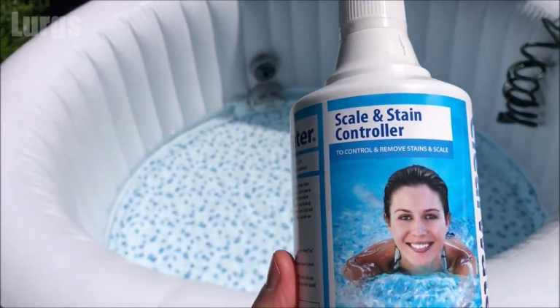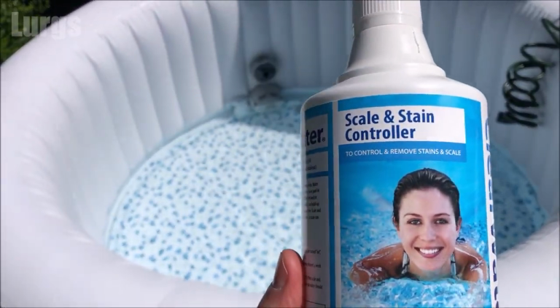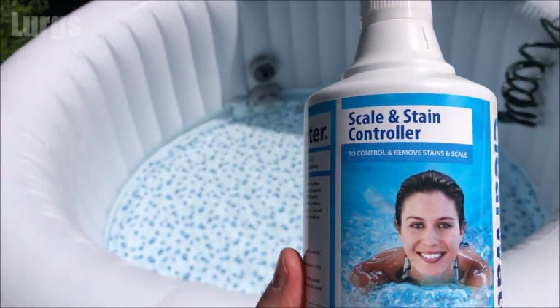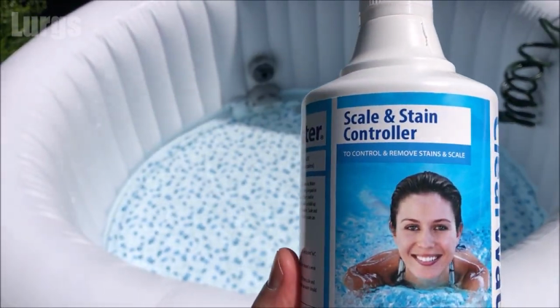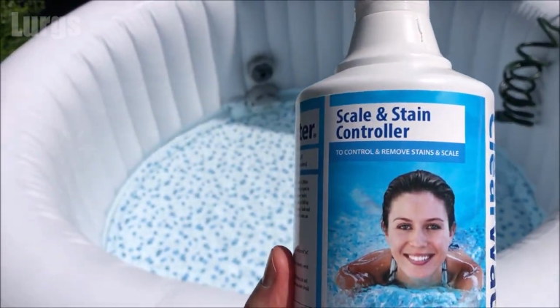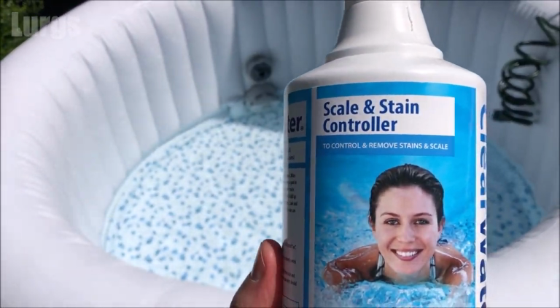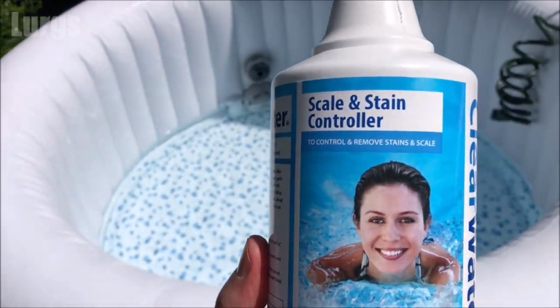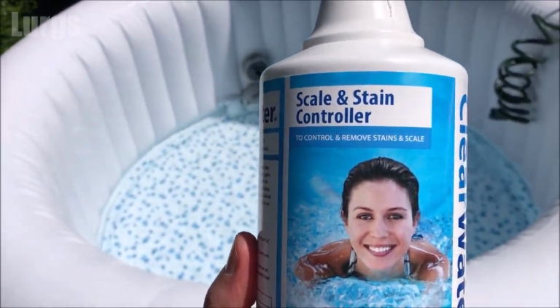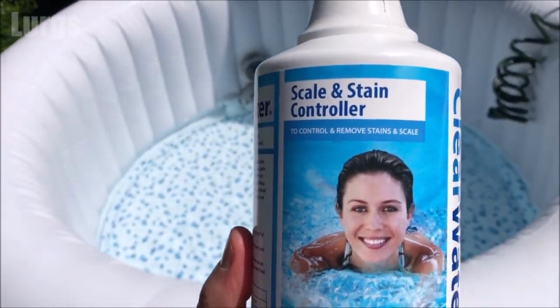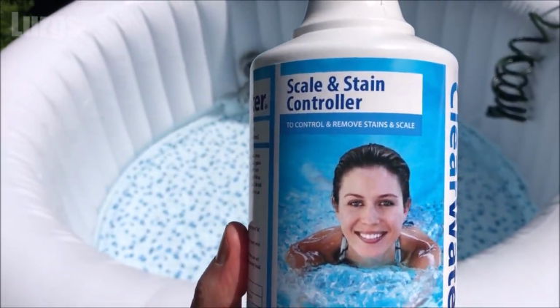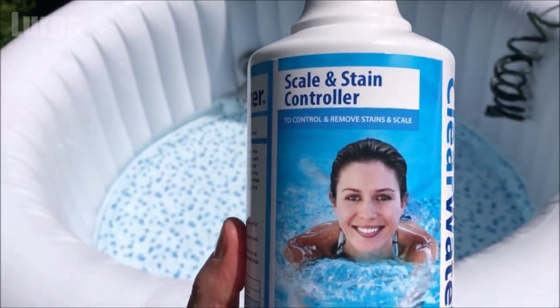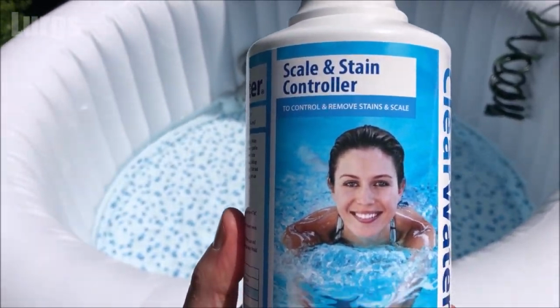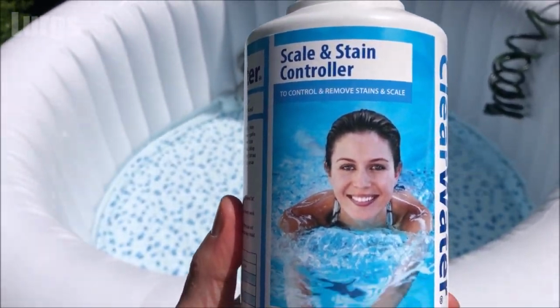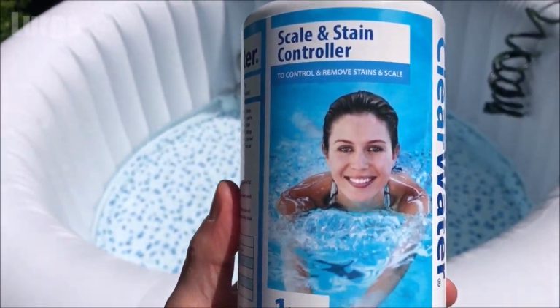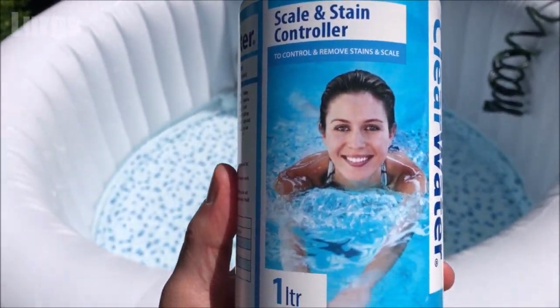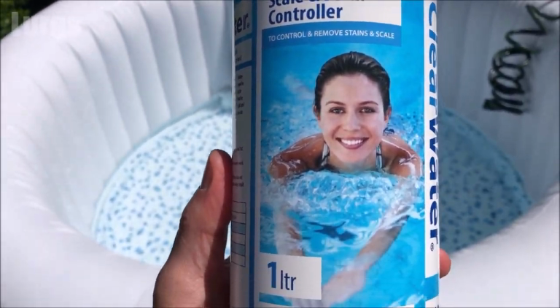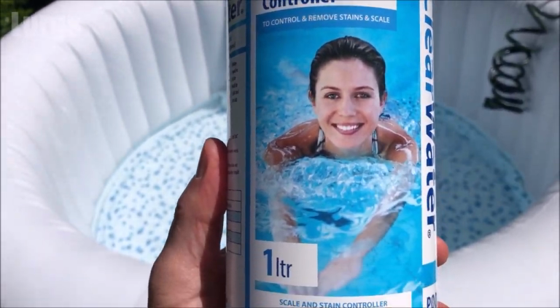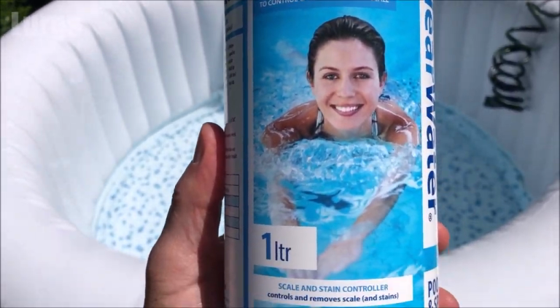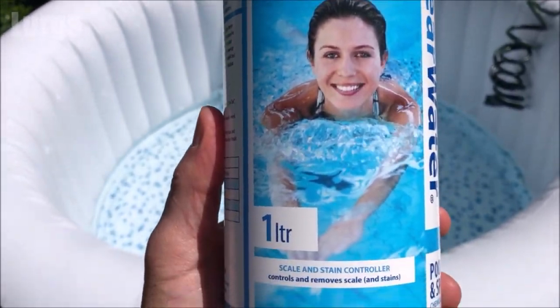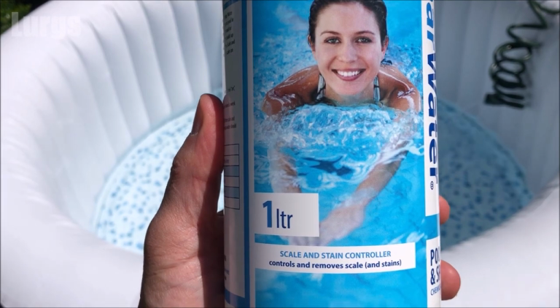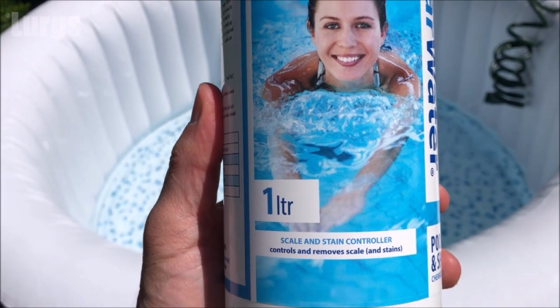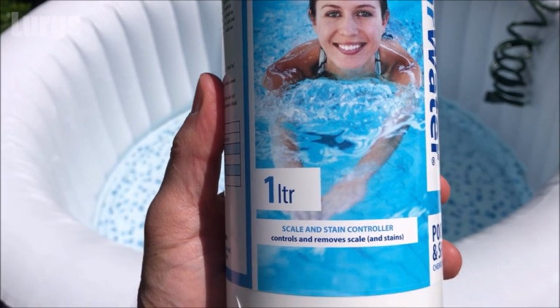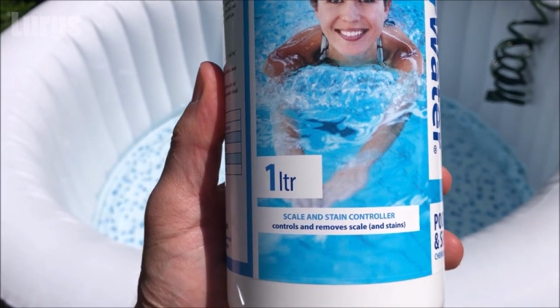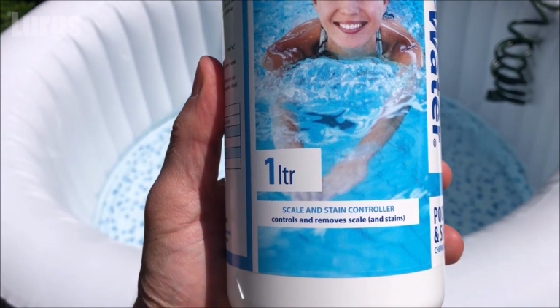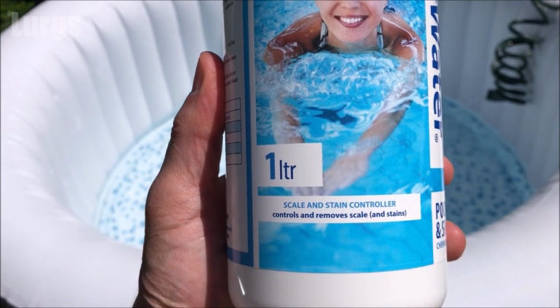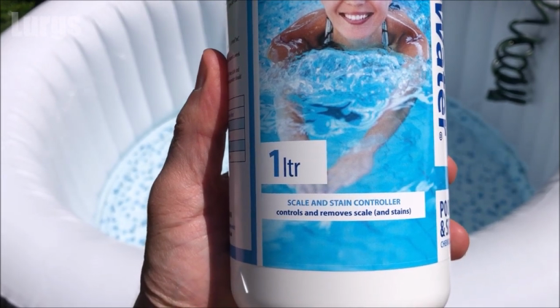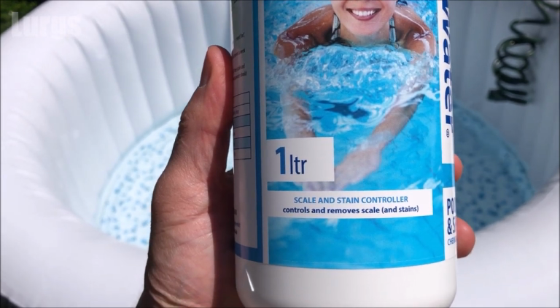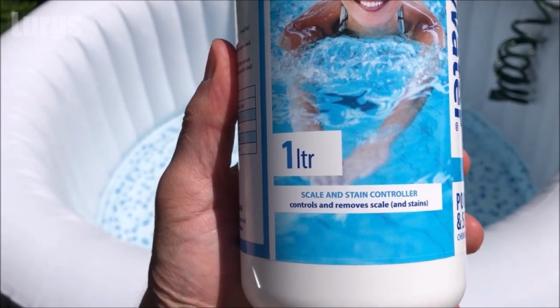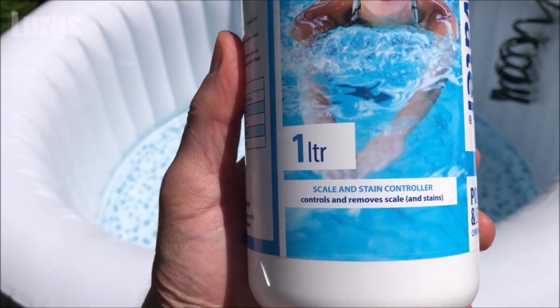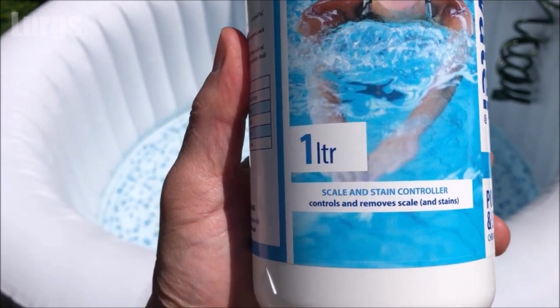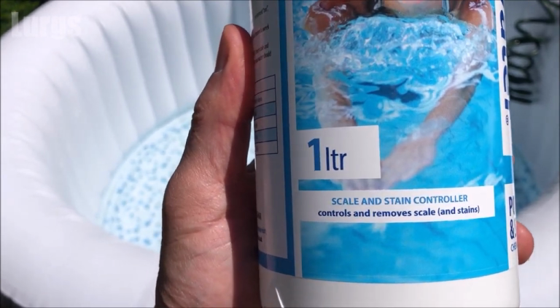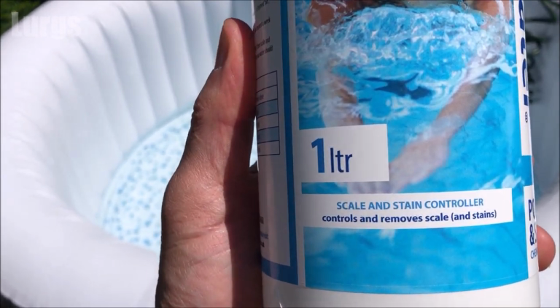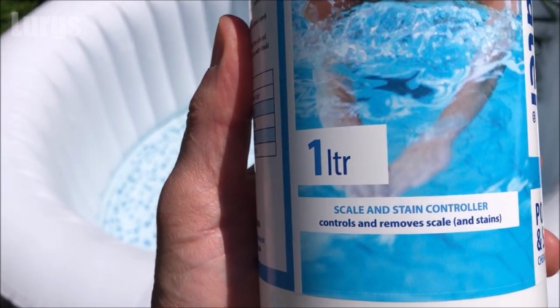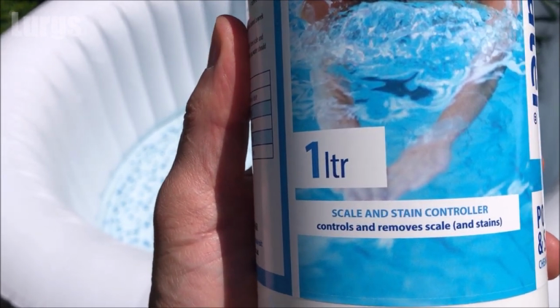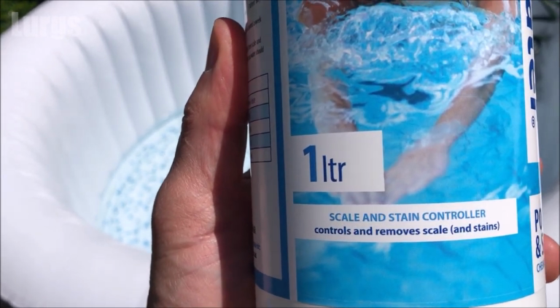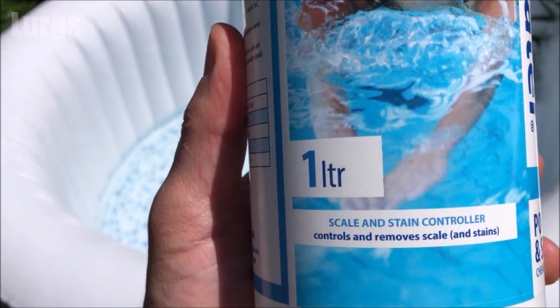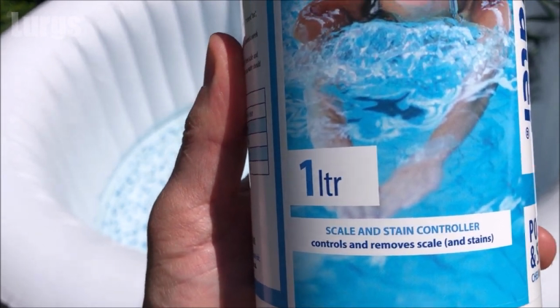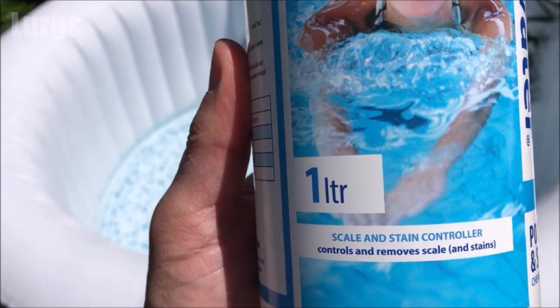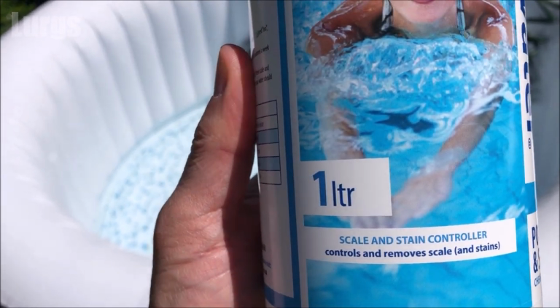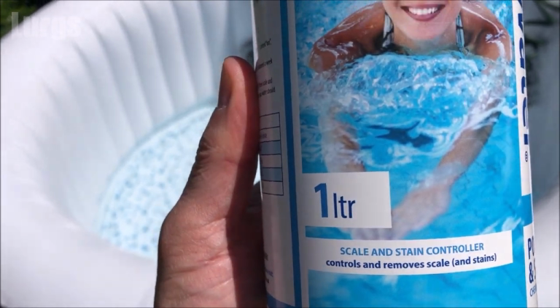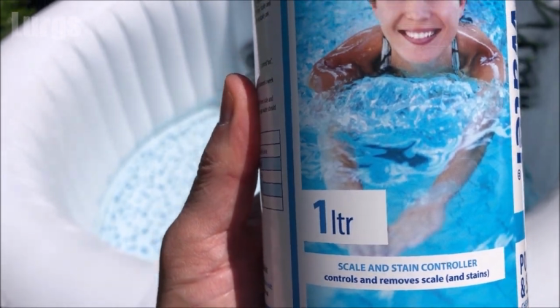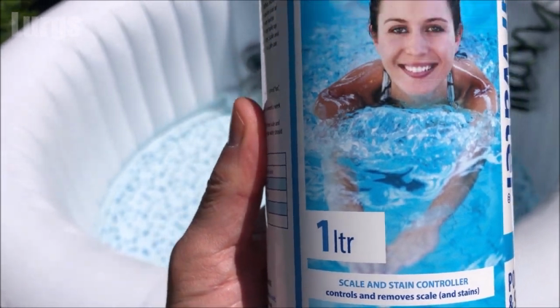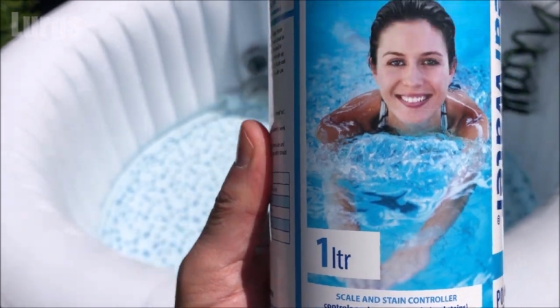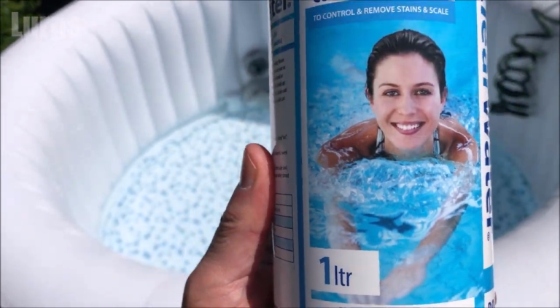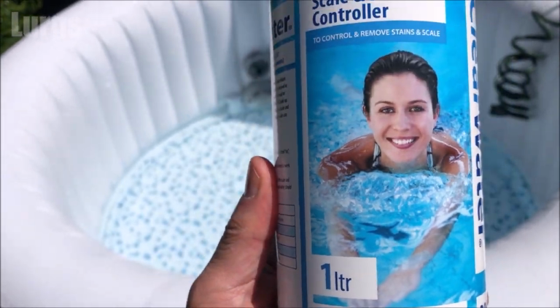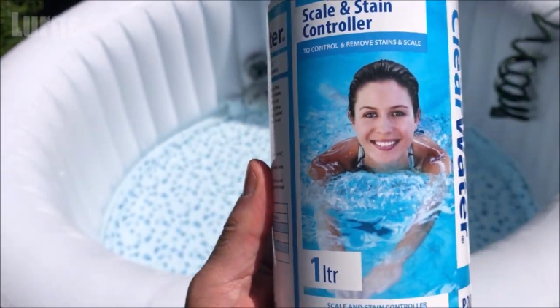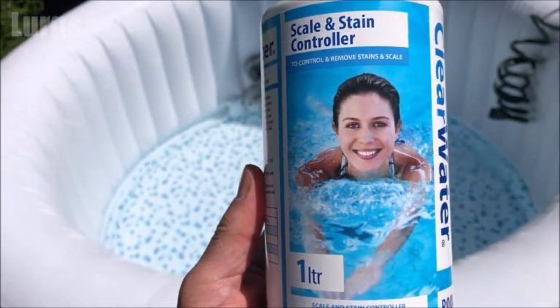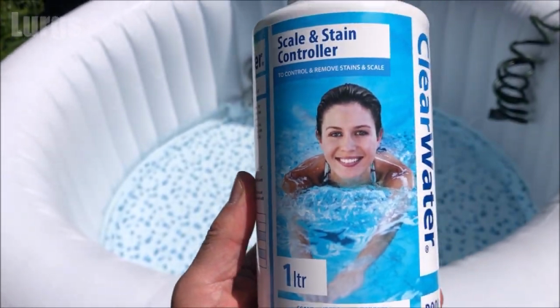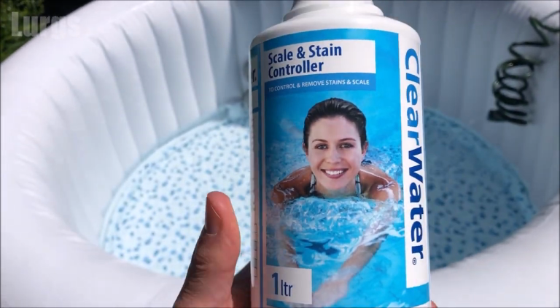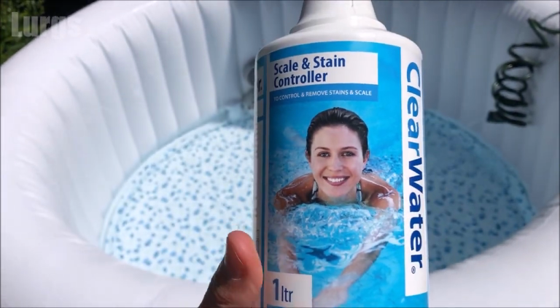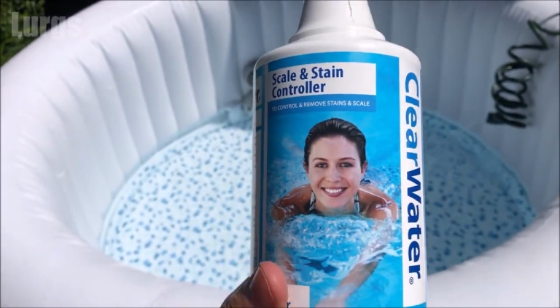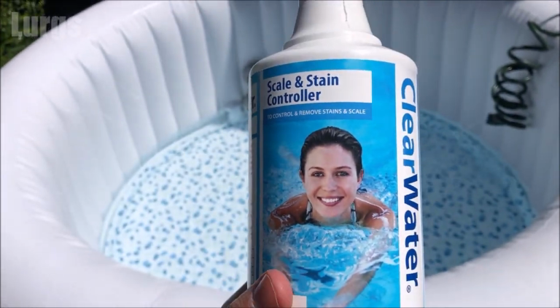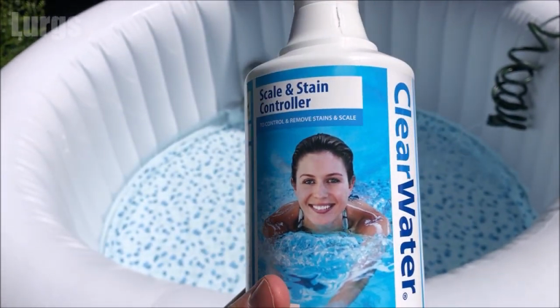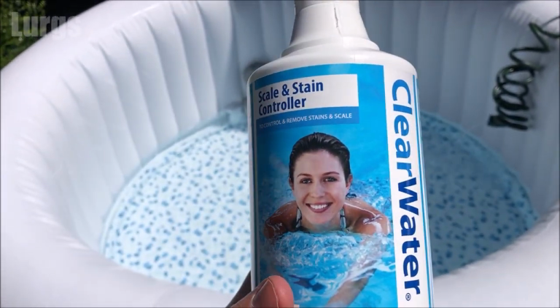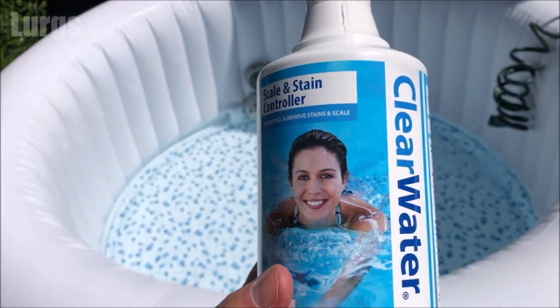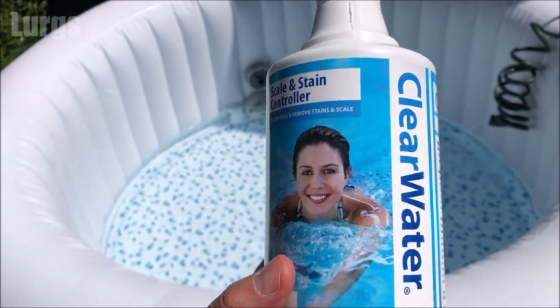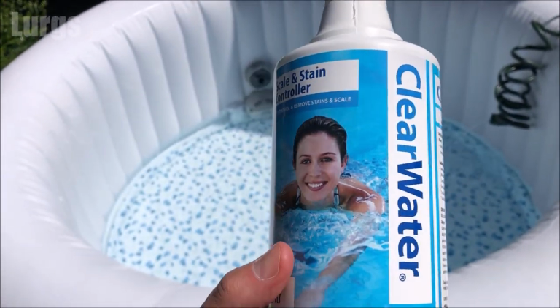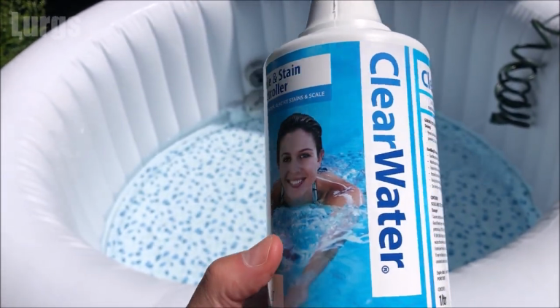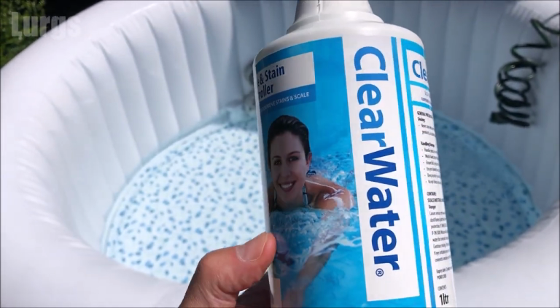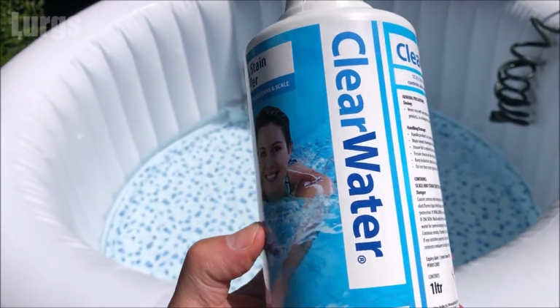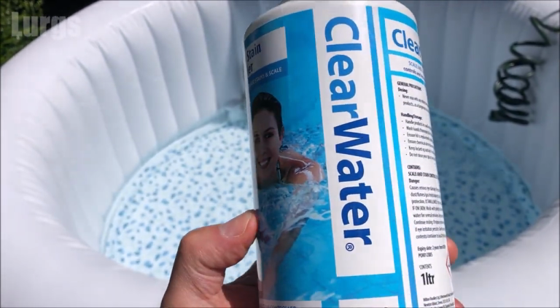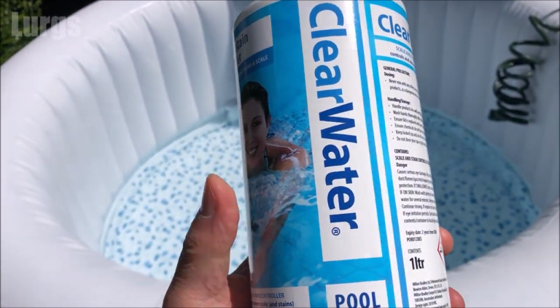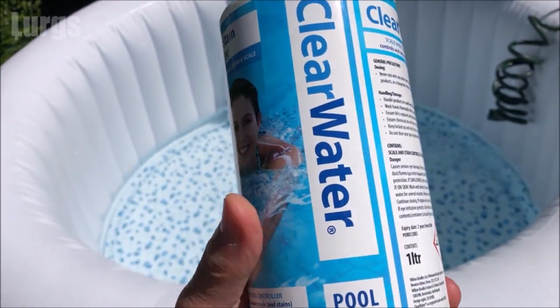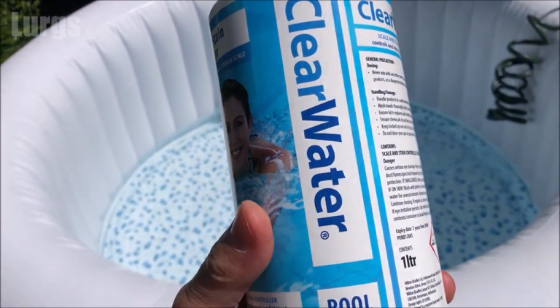This liquid minimizes scale and stains. If you've already been using your hot tub, you can add this at any time.